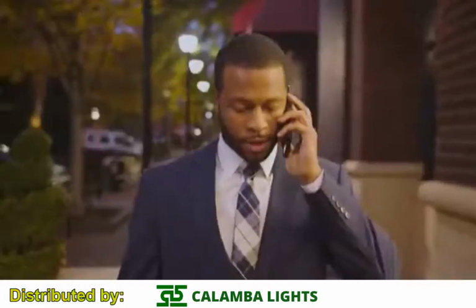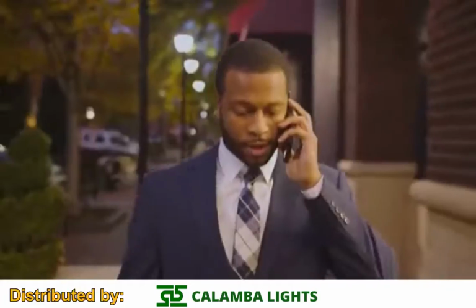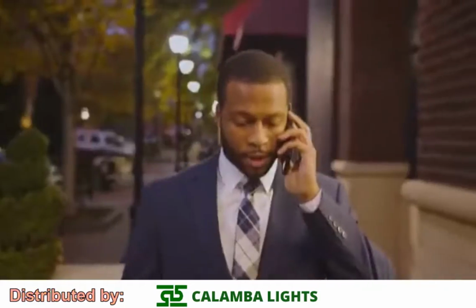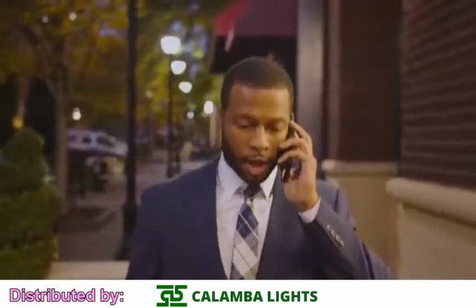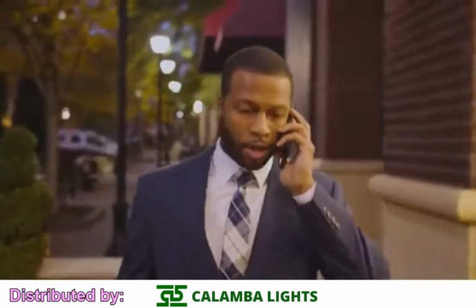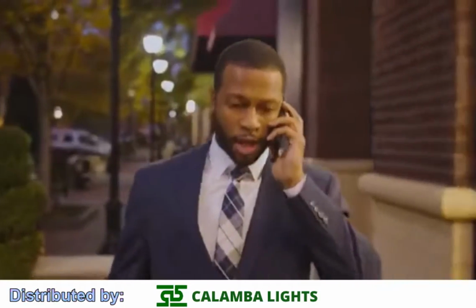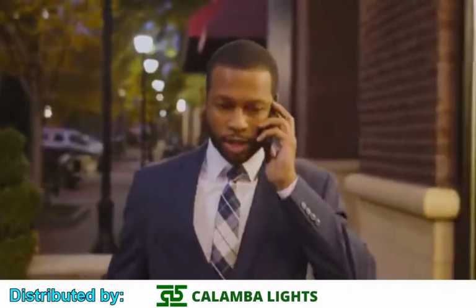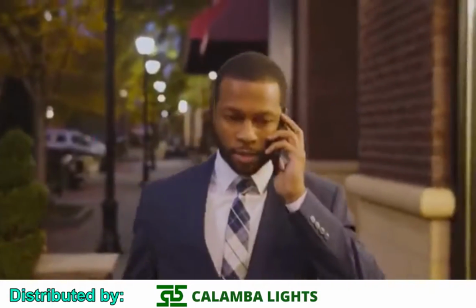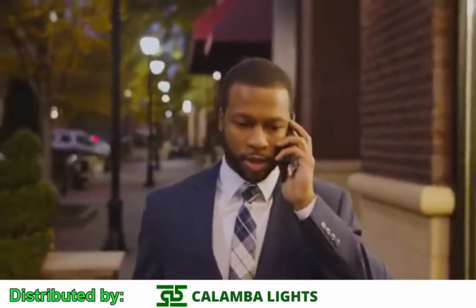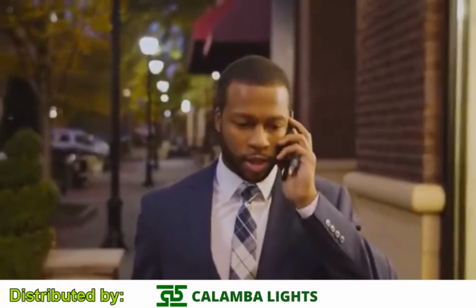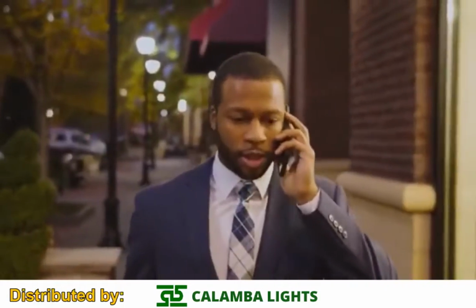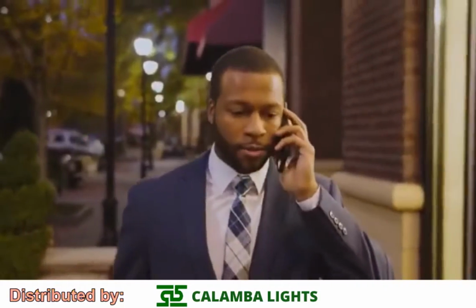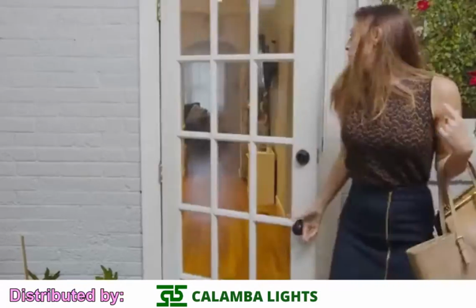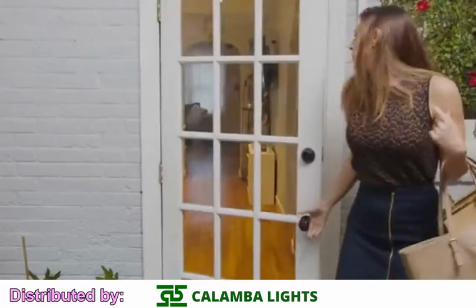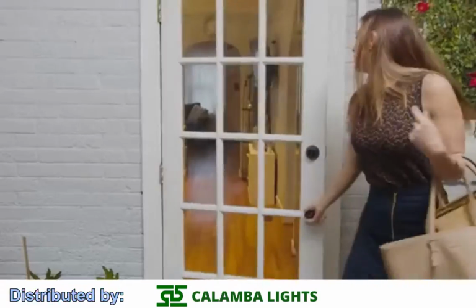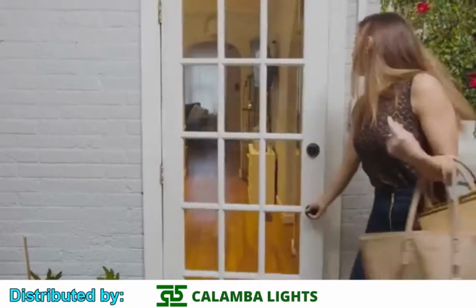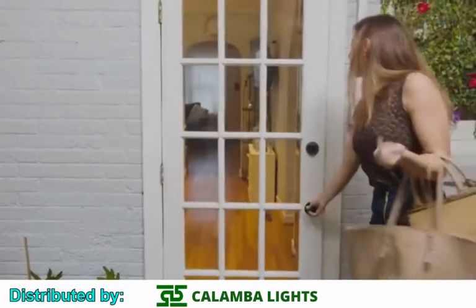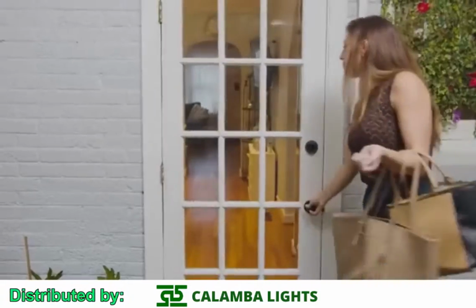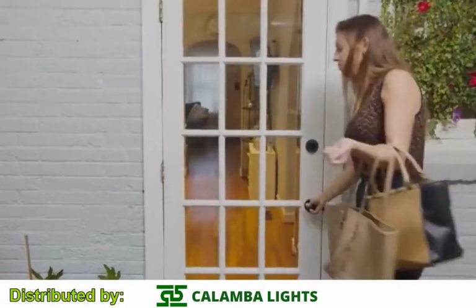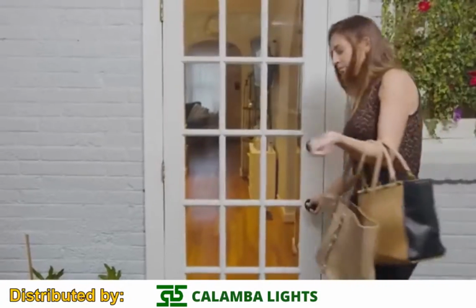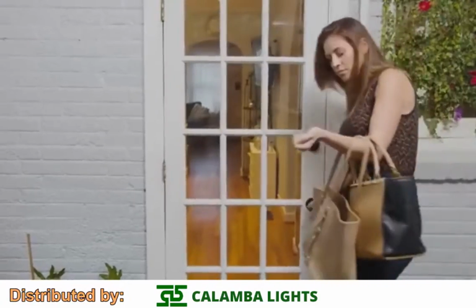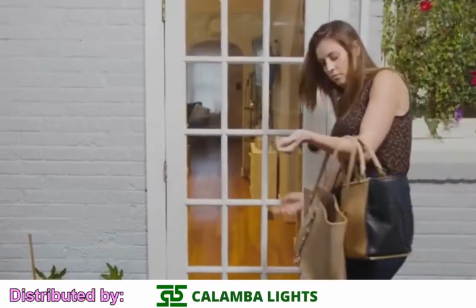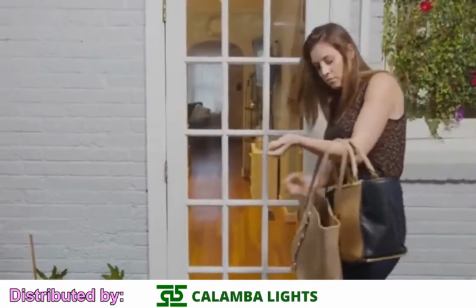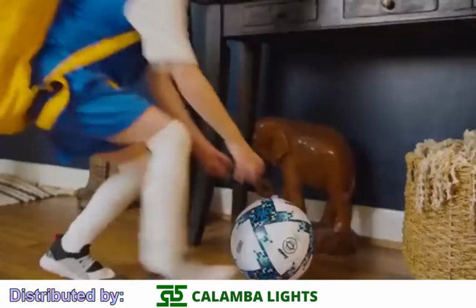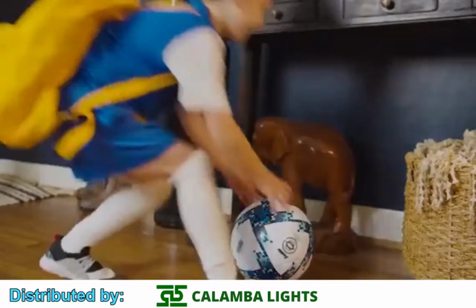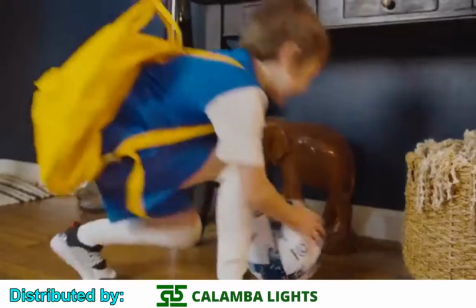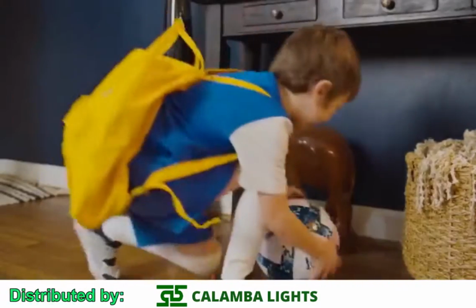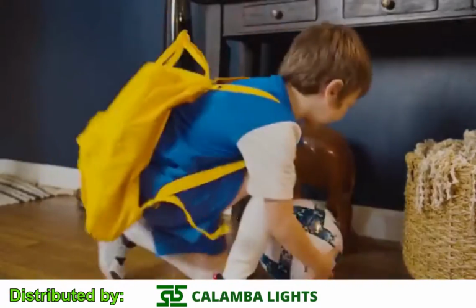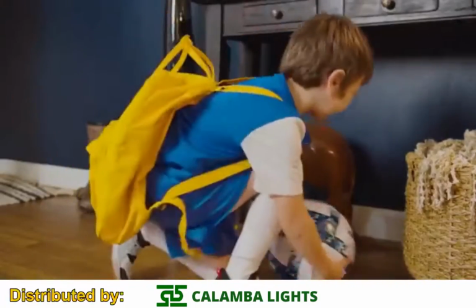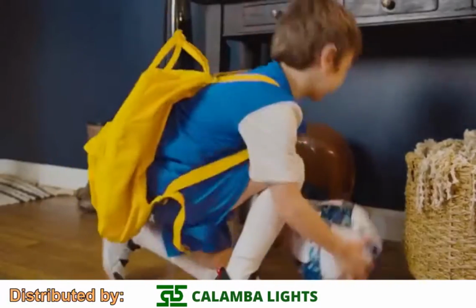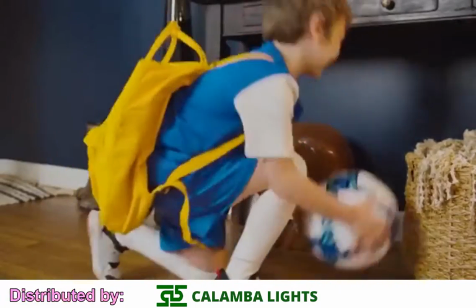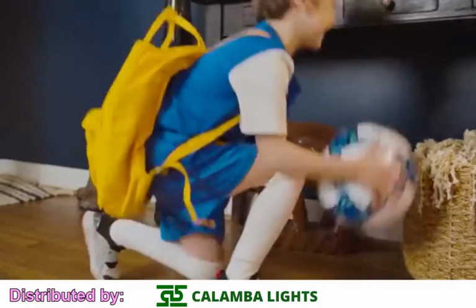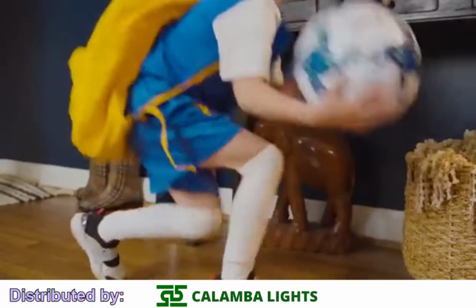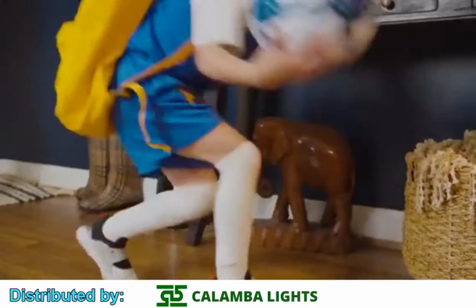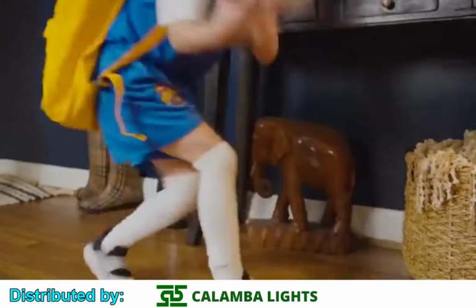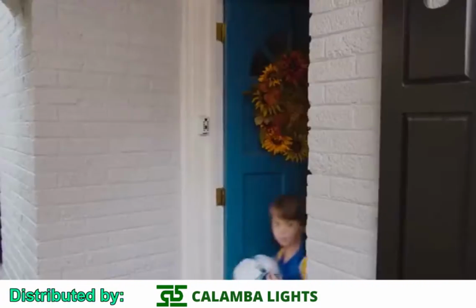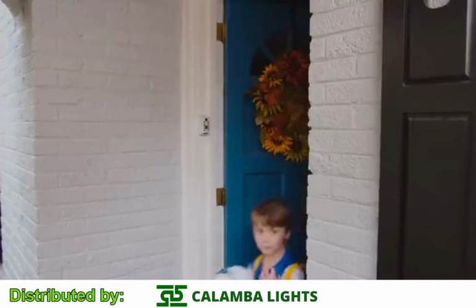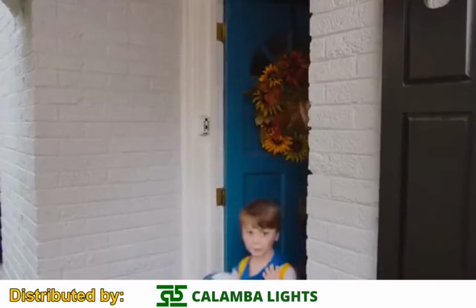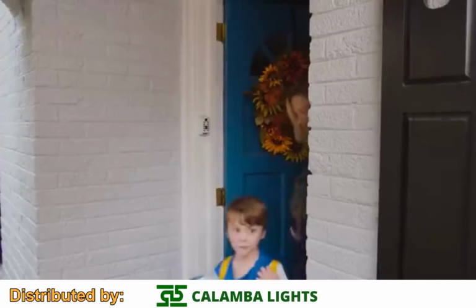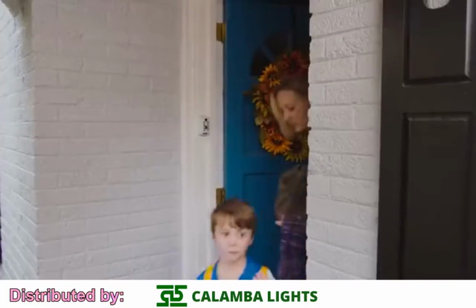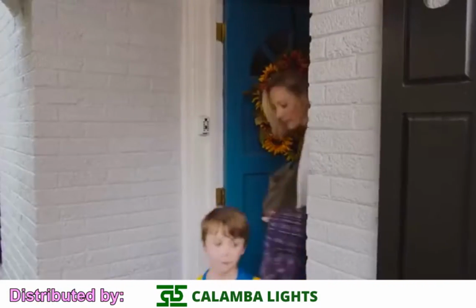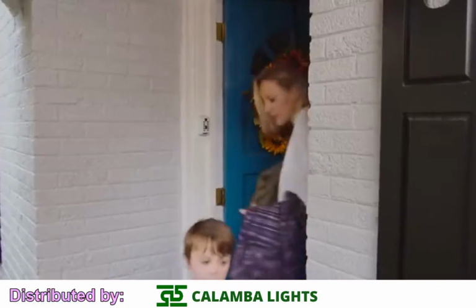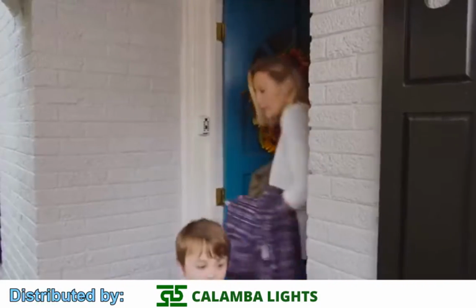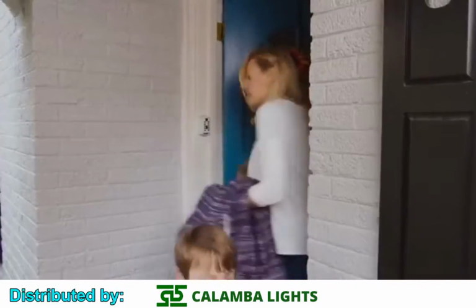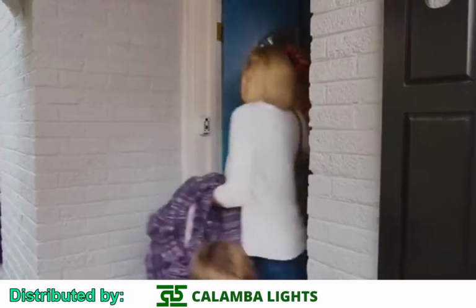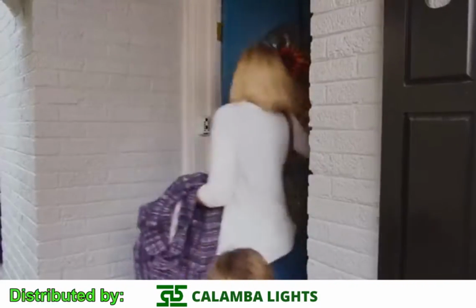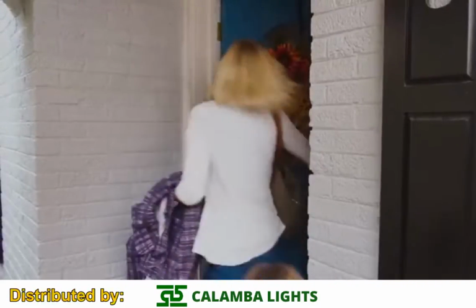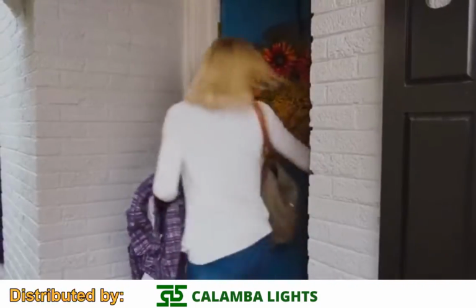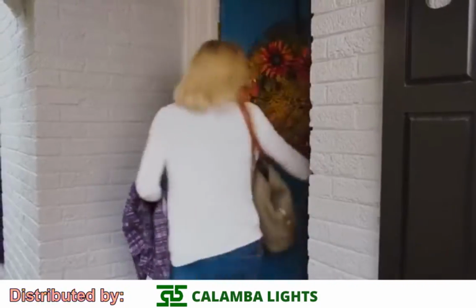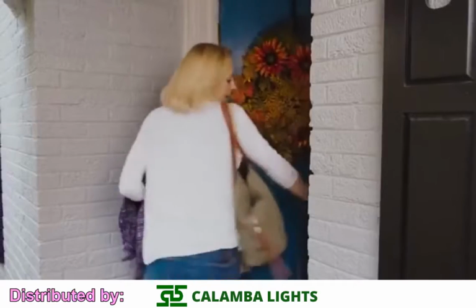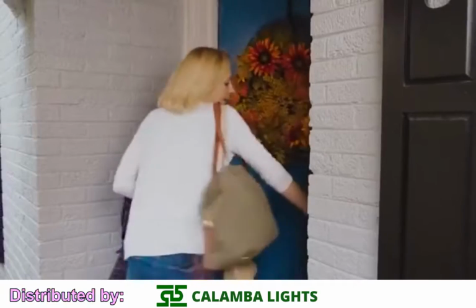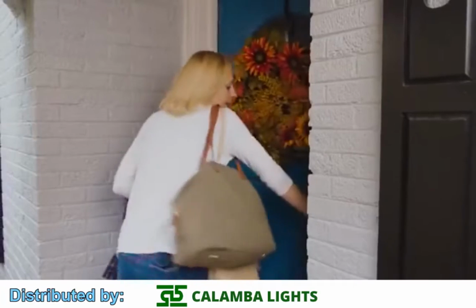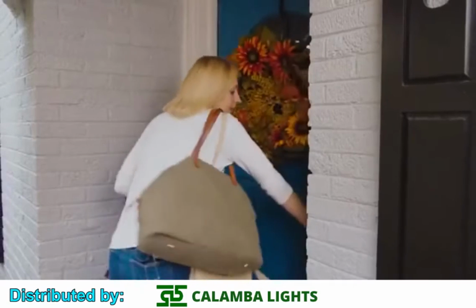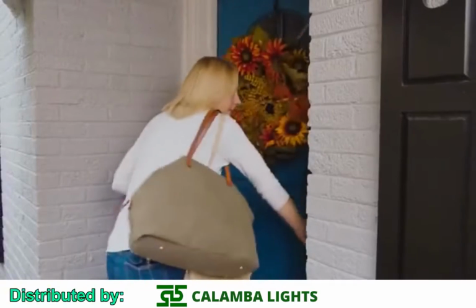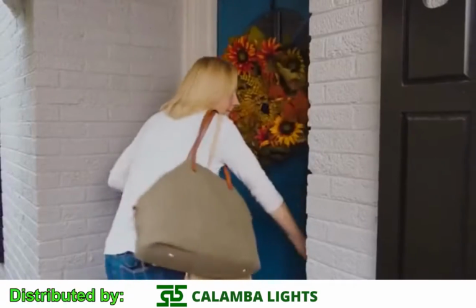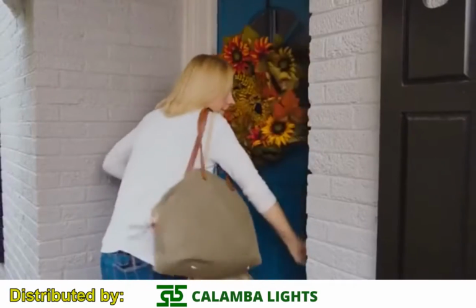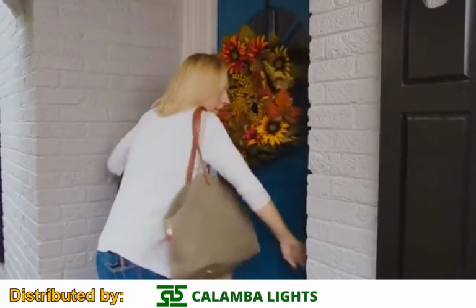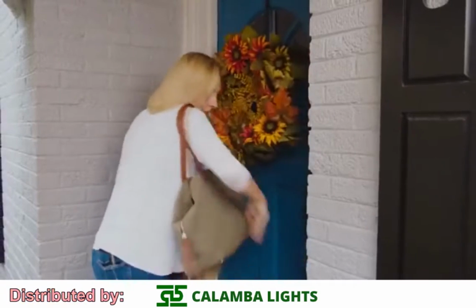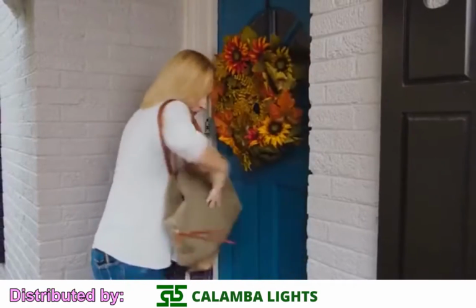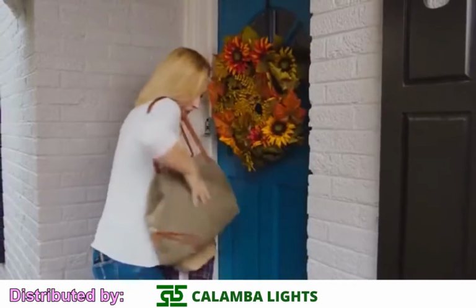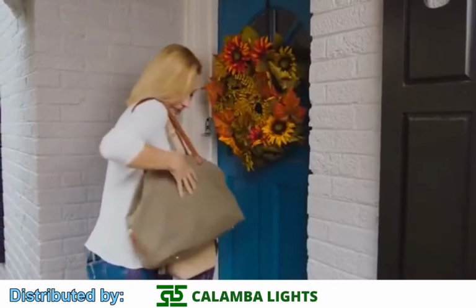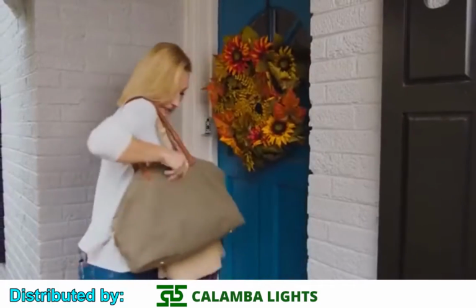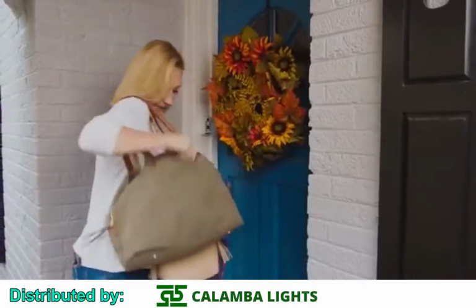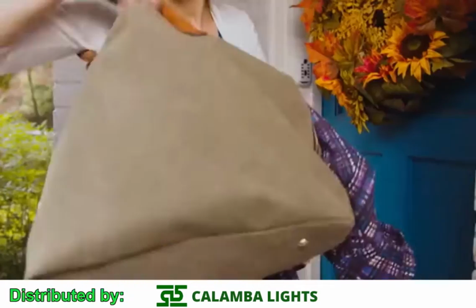When rushing to work, heading to class, or just to get the kids to the game on time, locking the door isn't always easy.